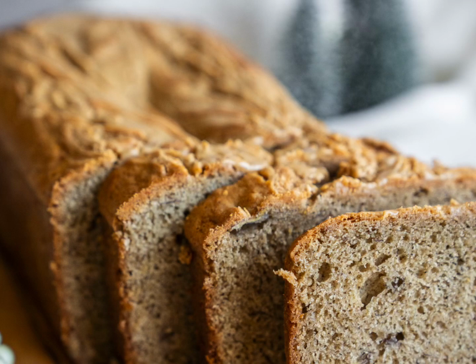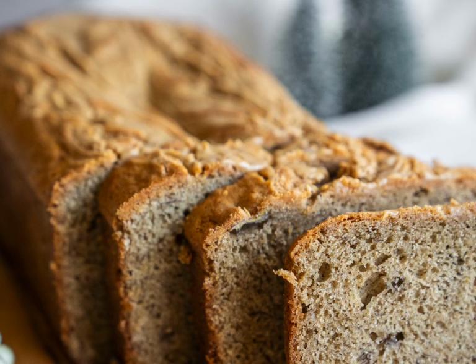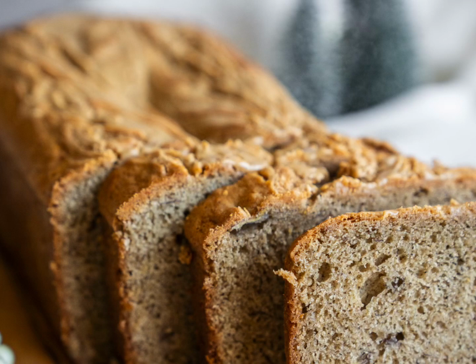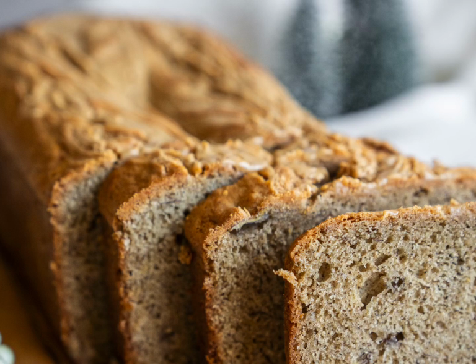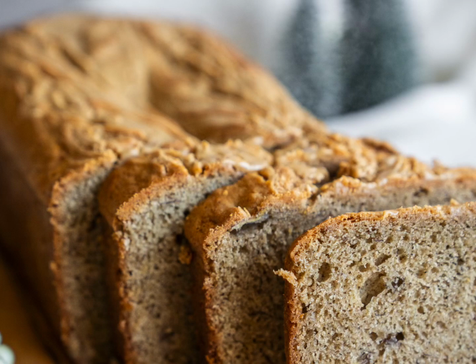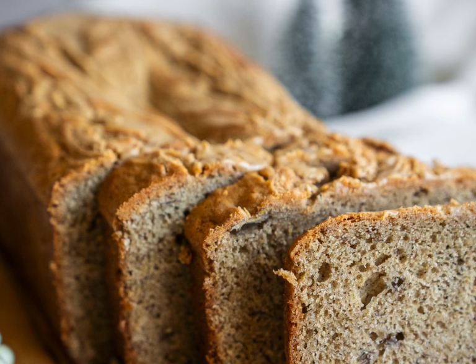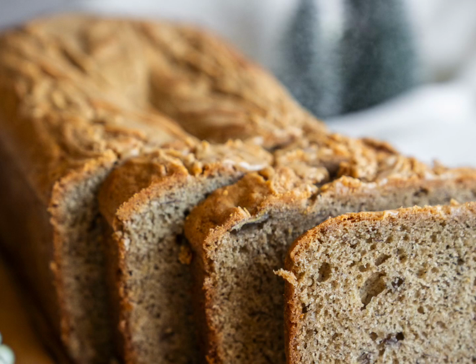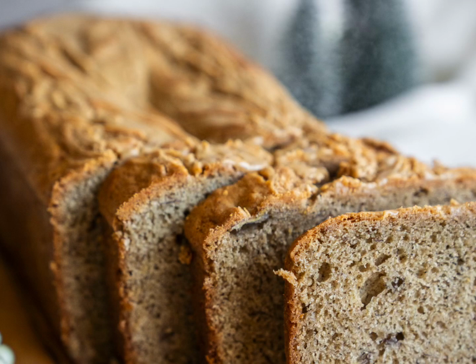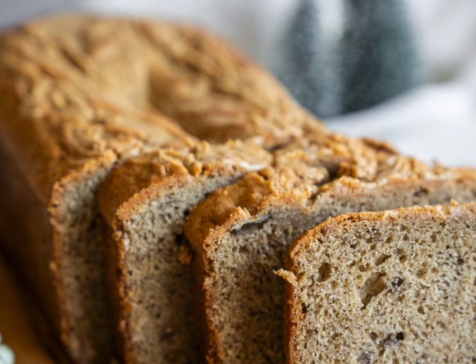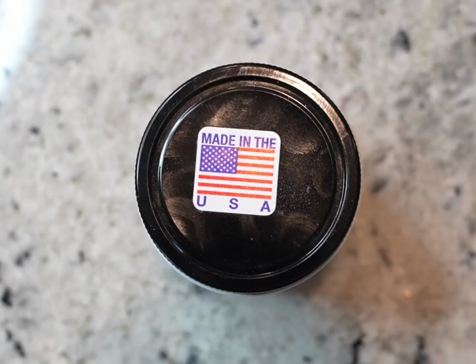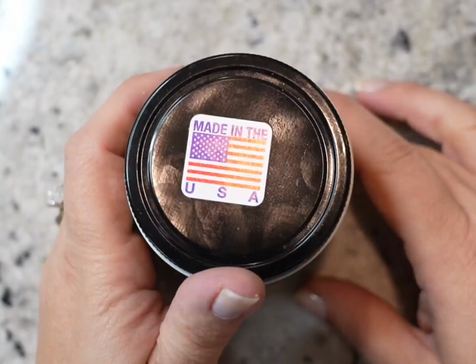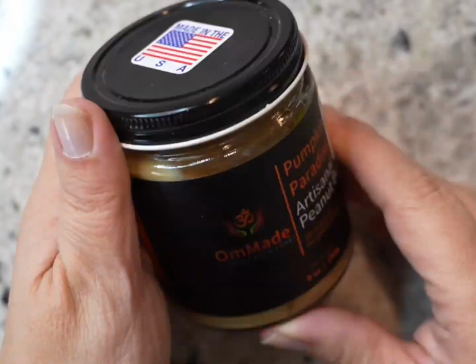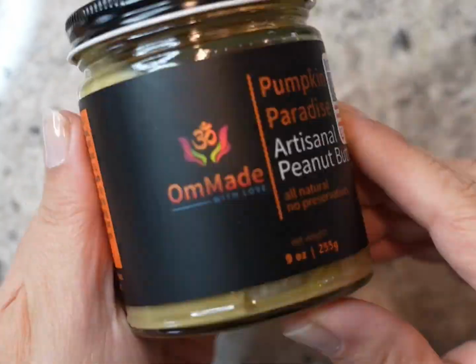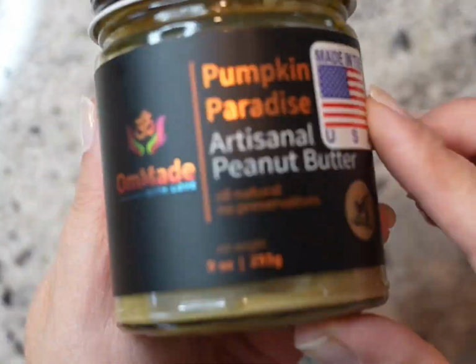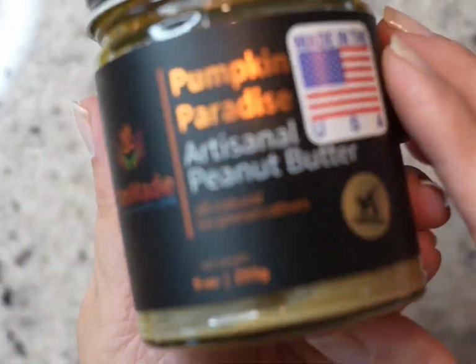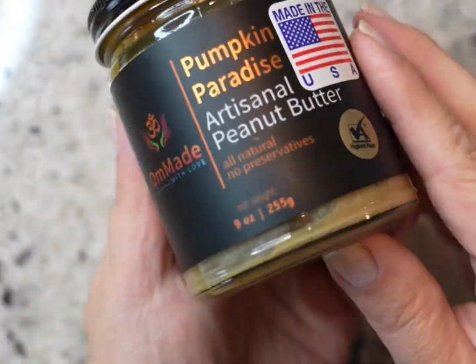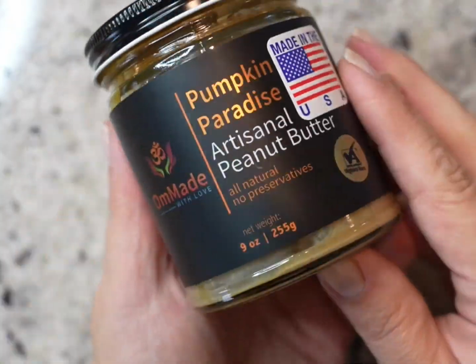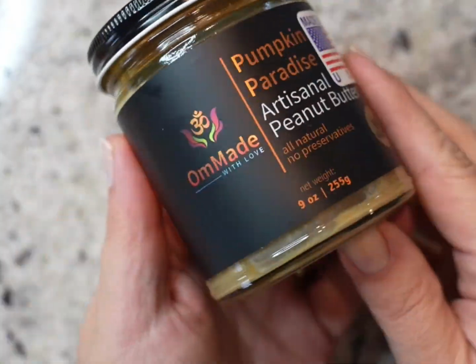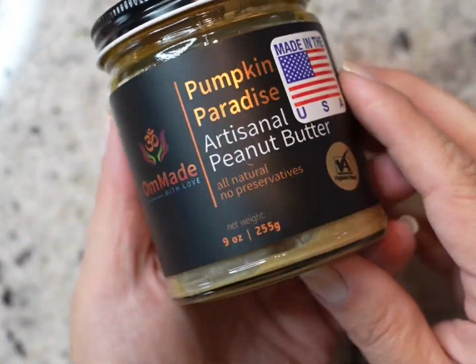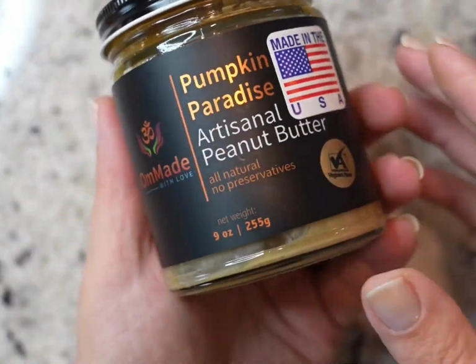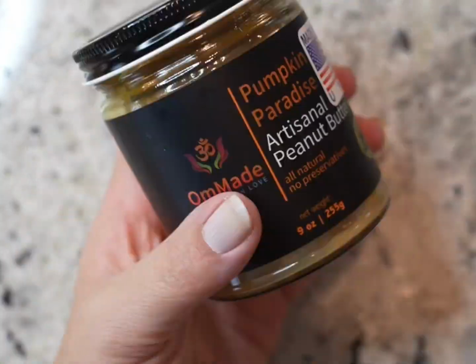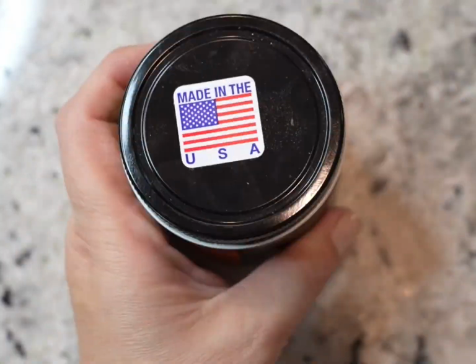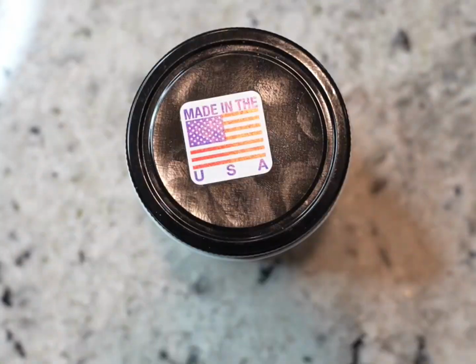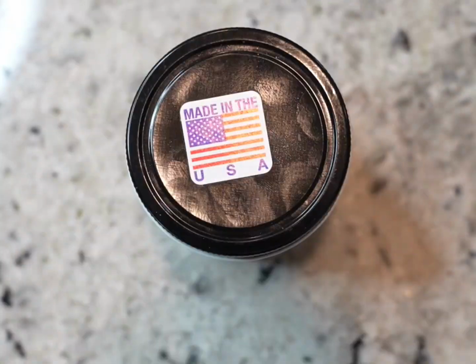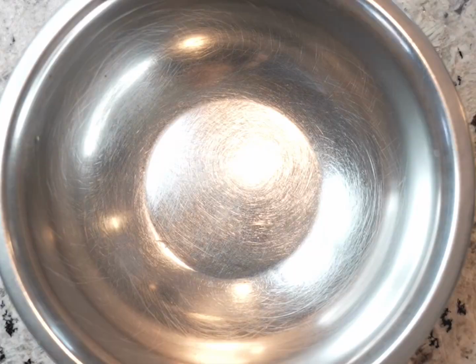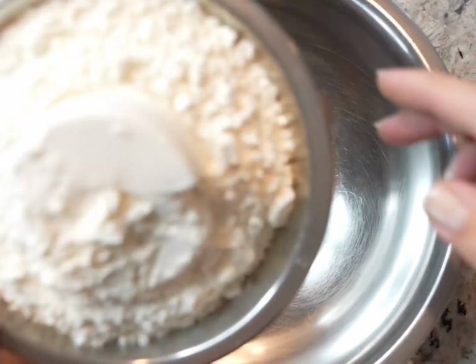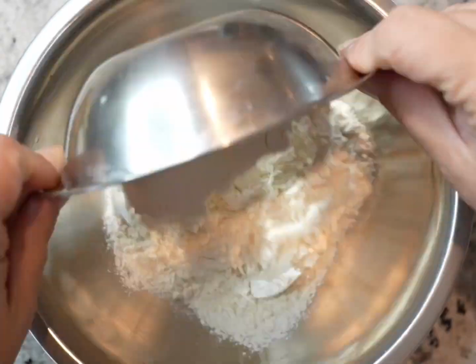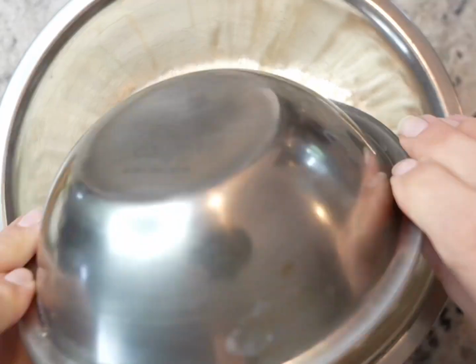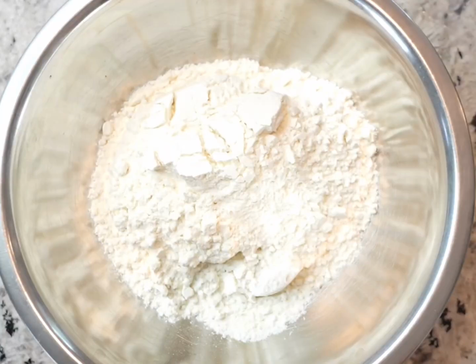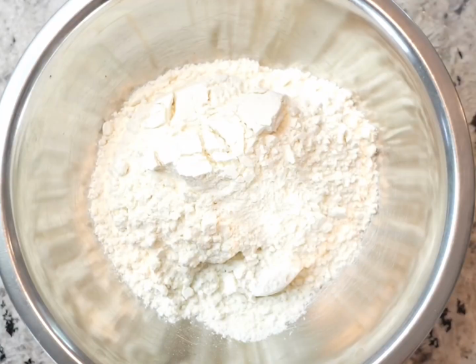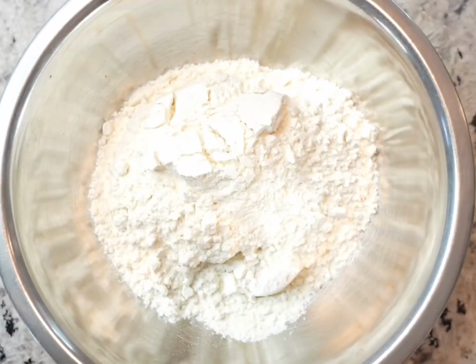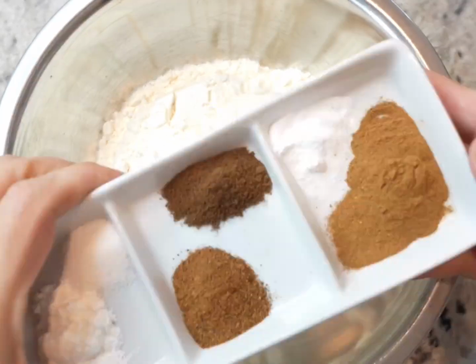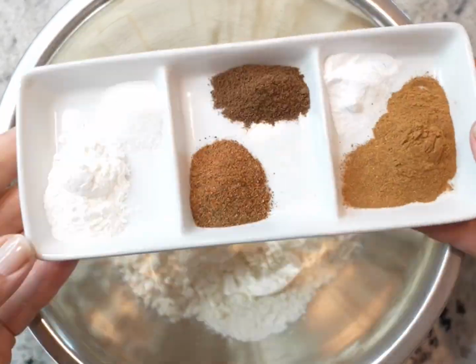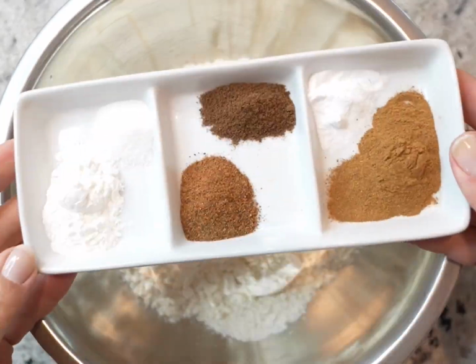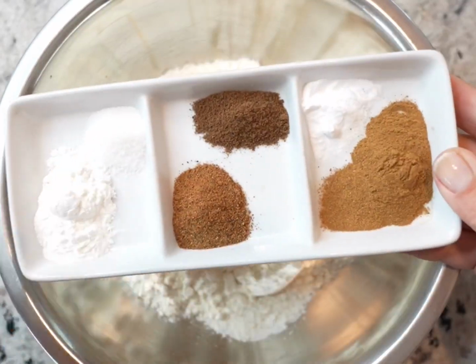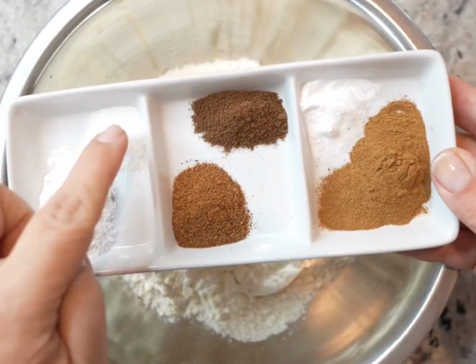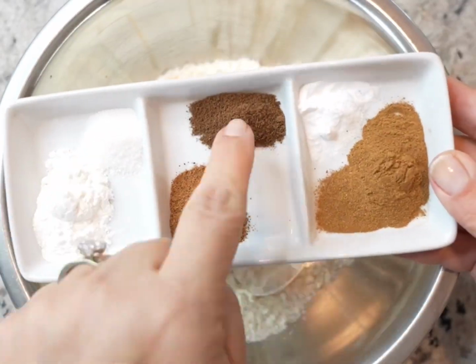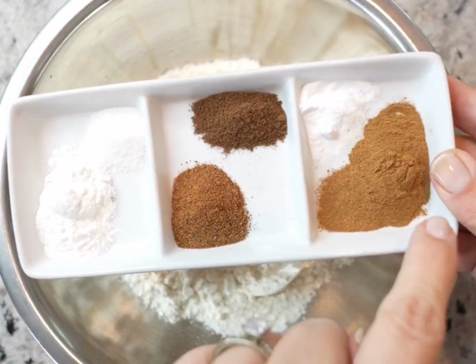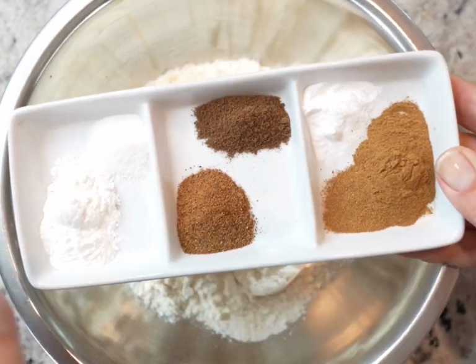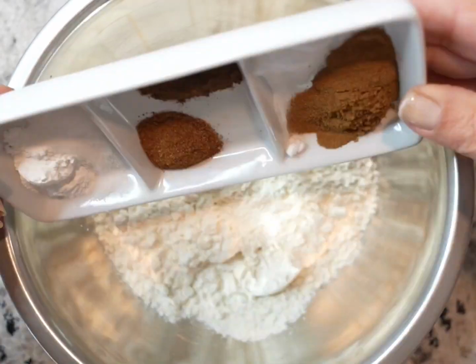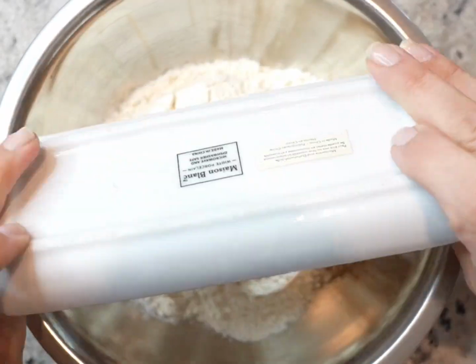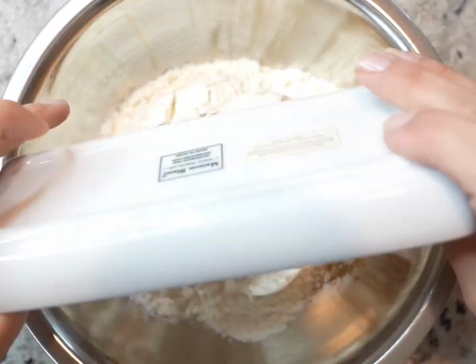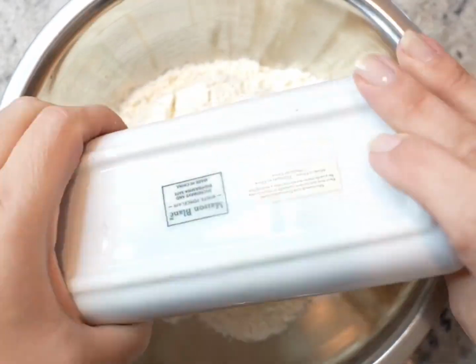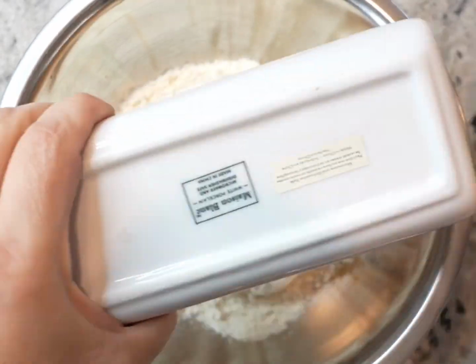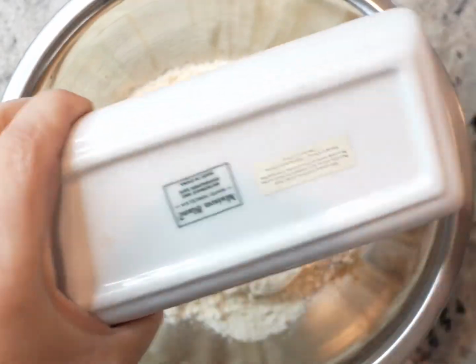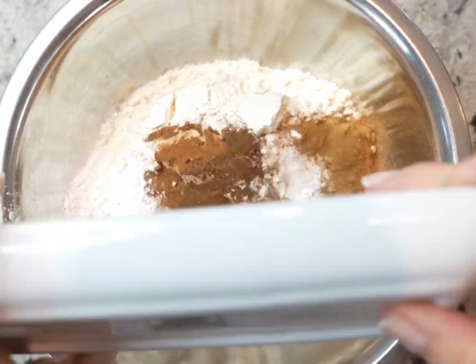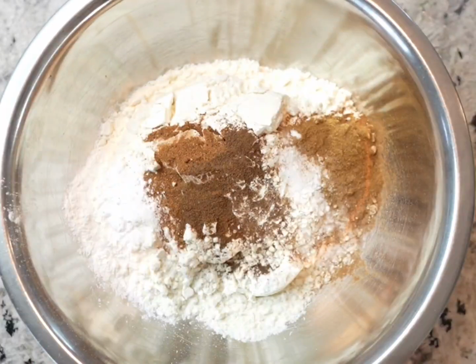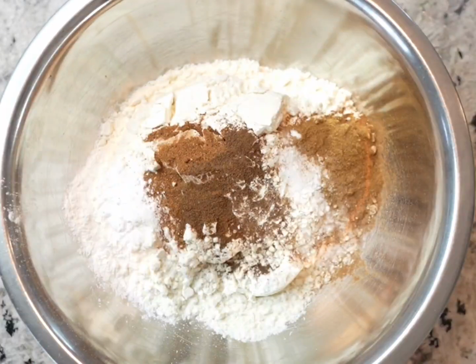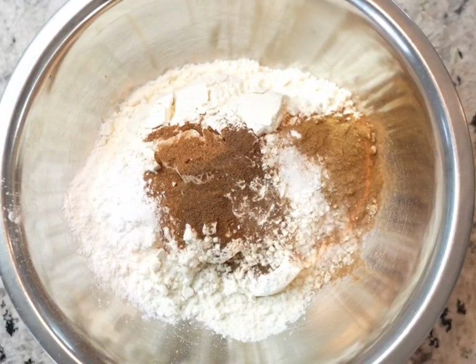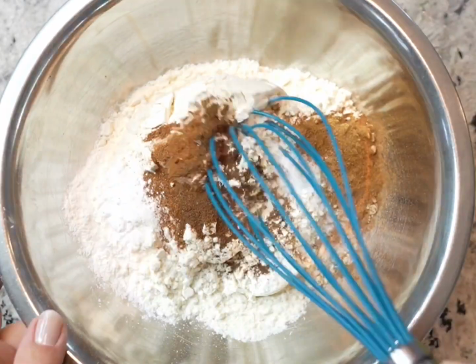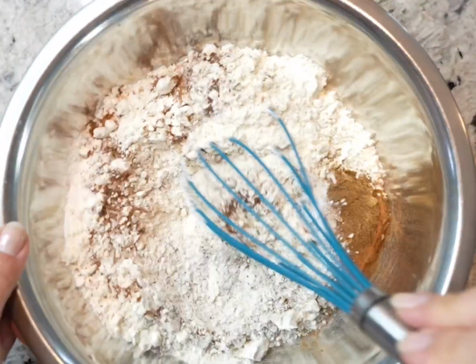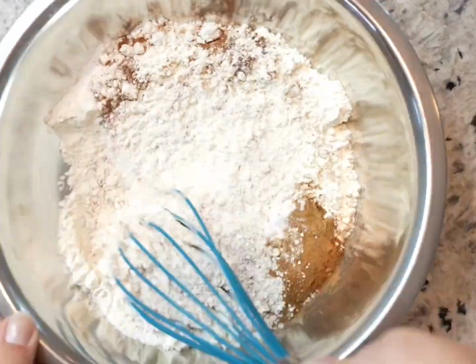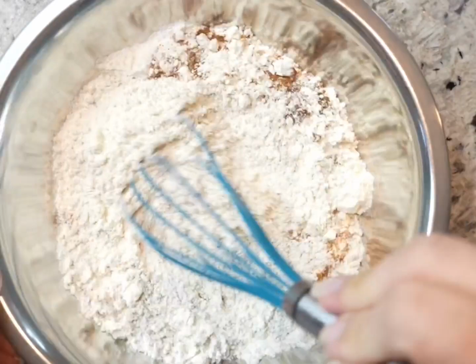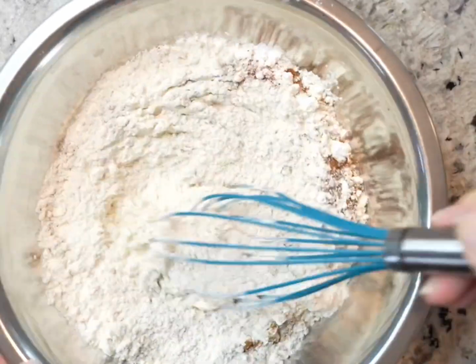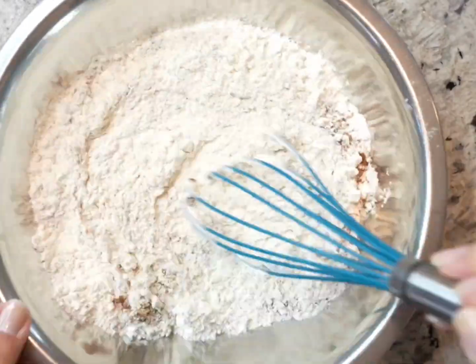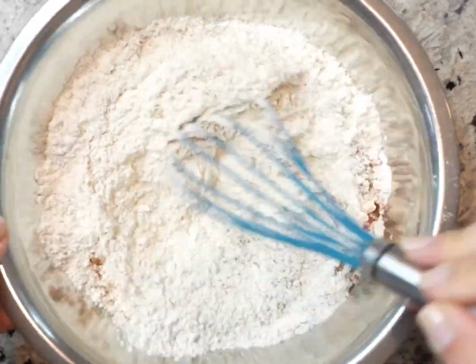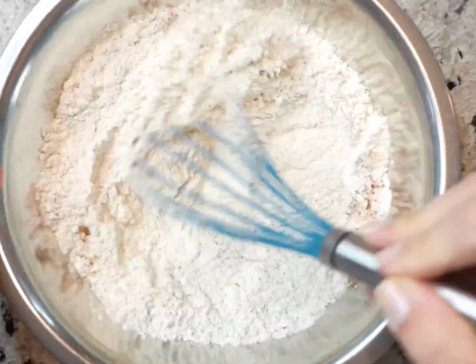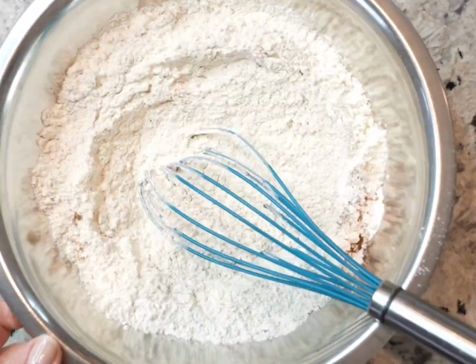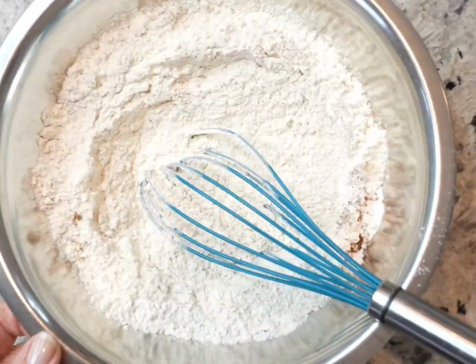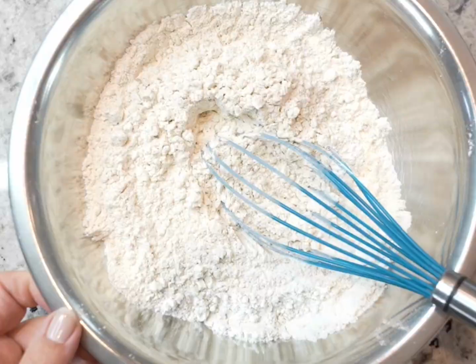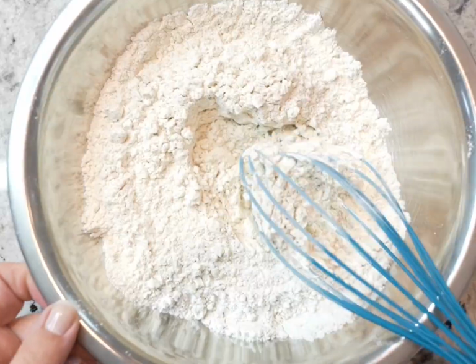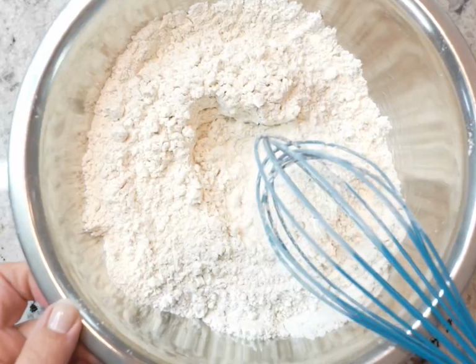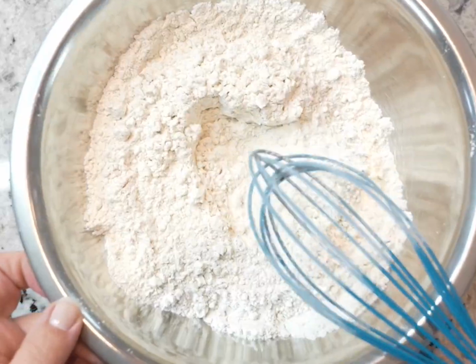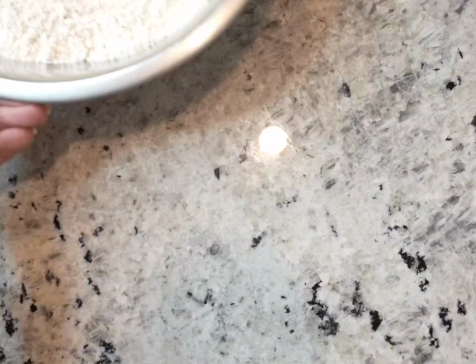To all our pumpkin spice fans out there, stop what you're doing and watch this video. You are not going to want to miss this twist on banana bread.